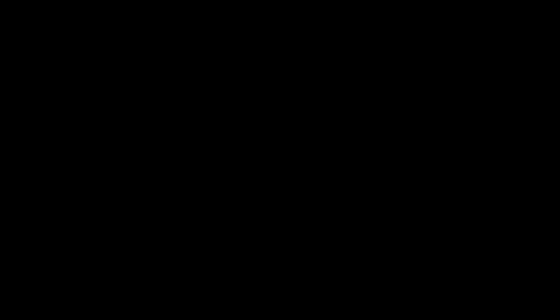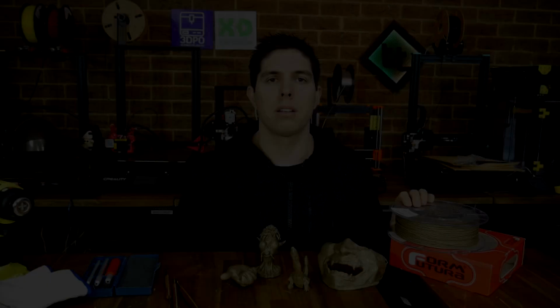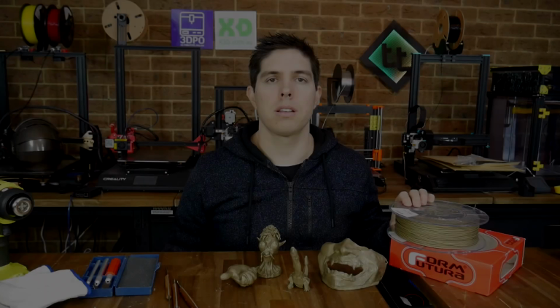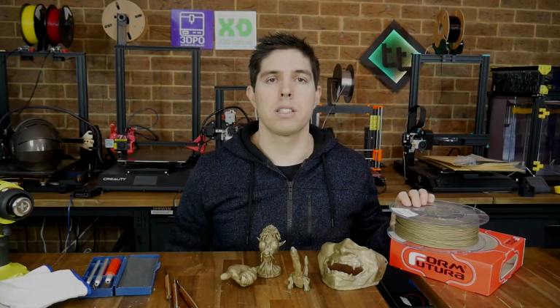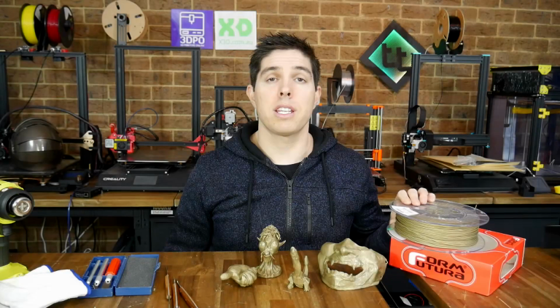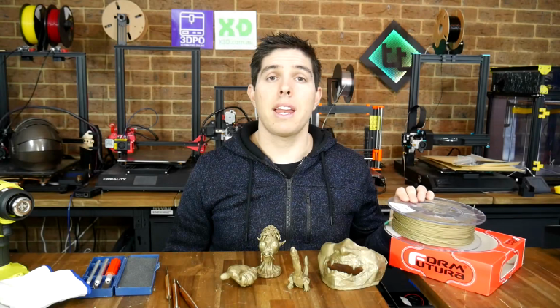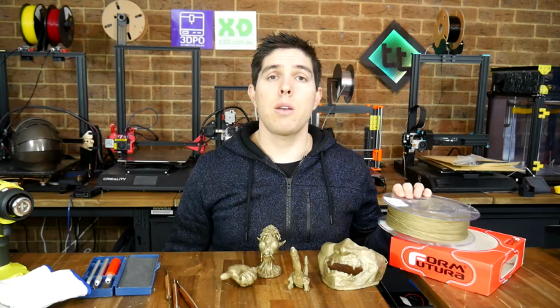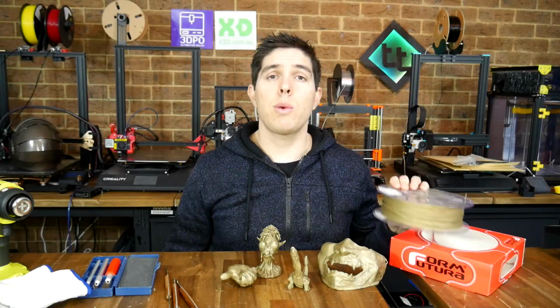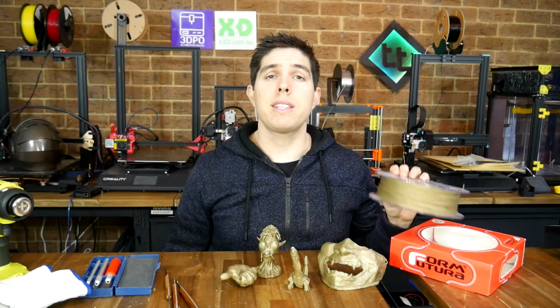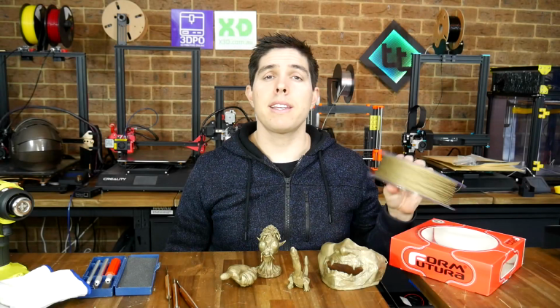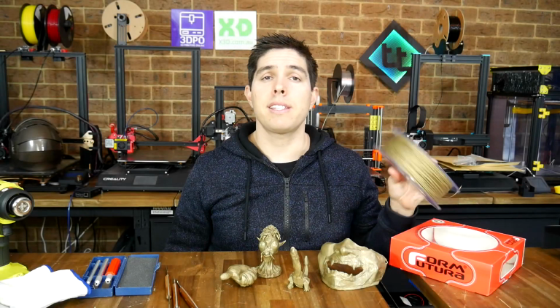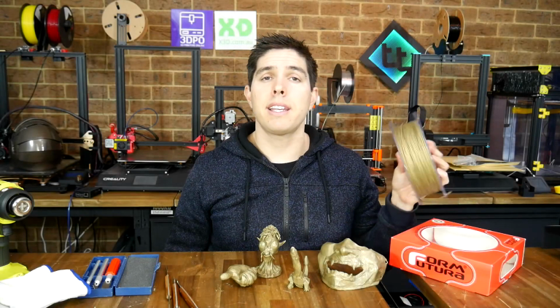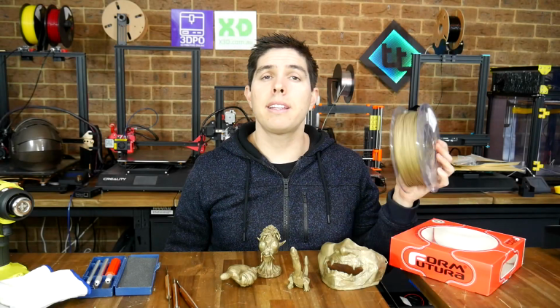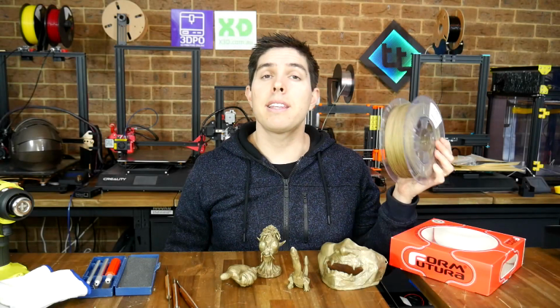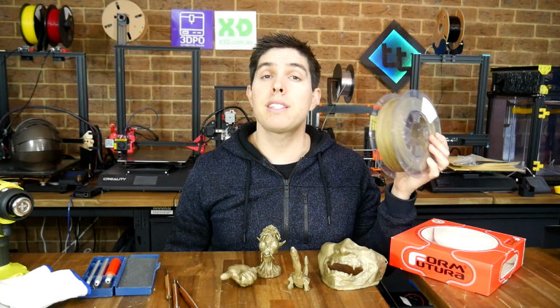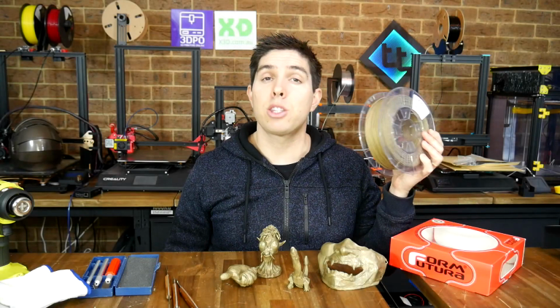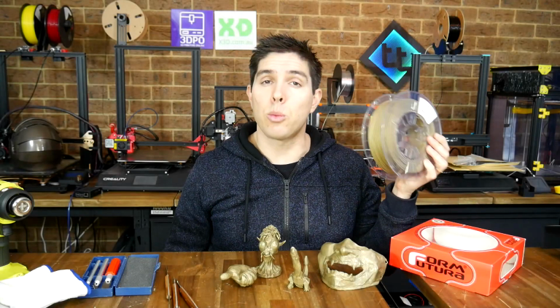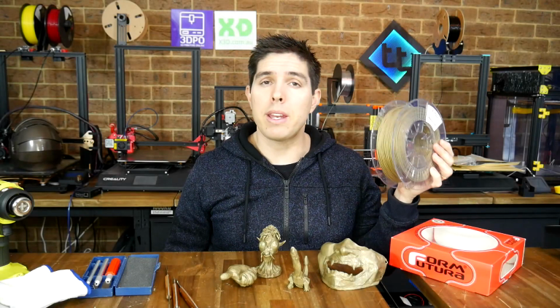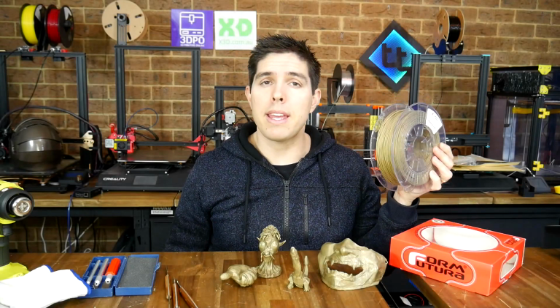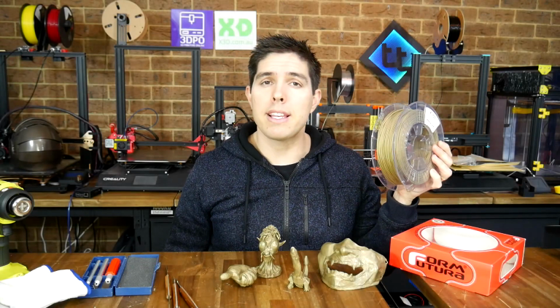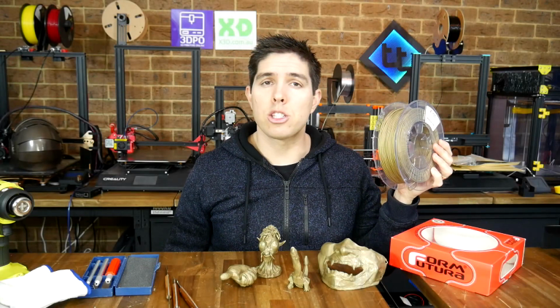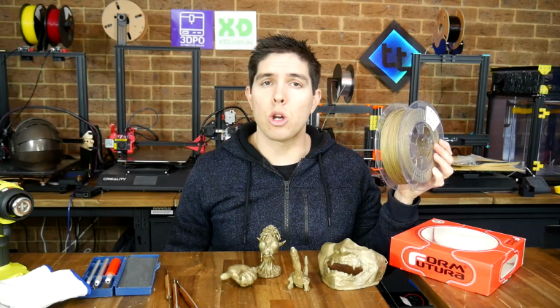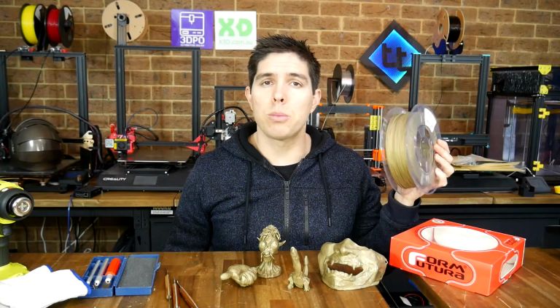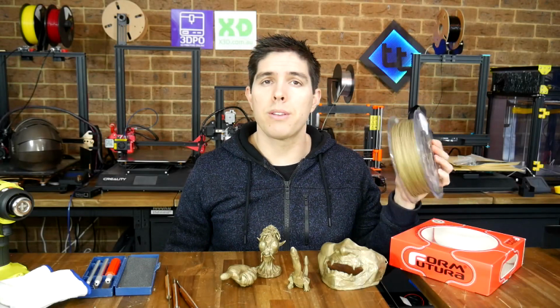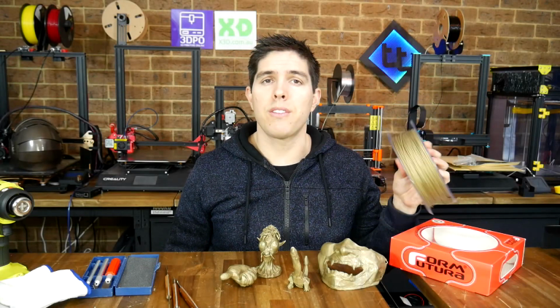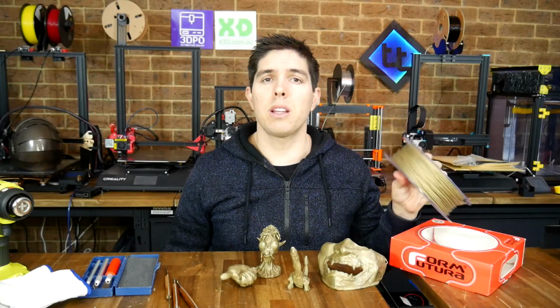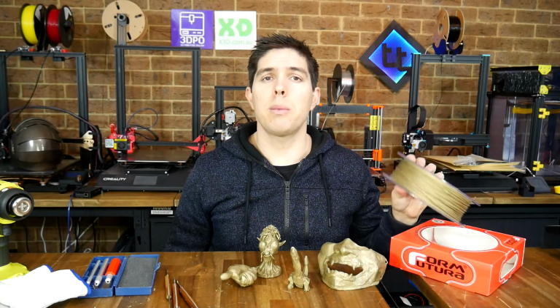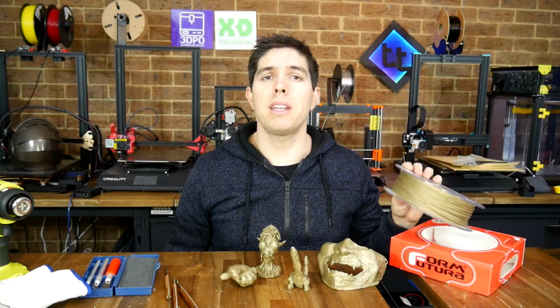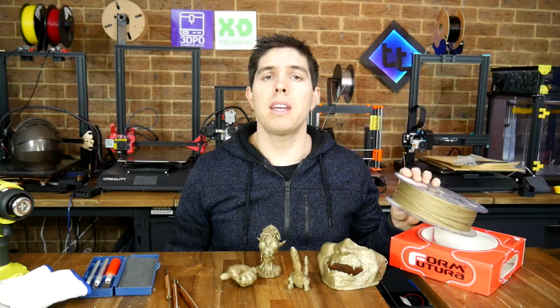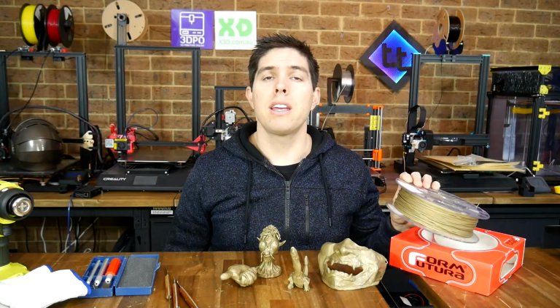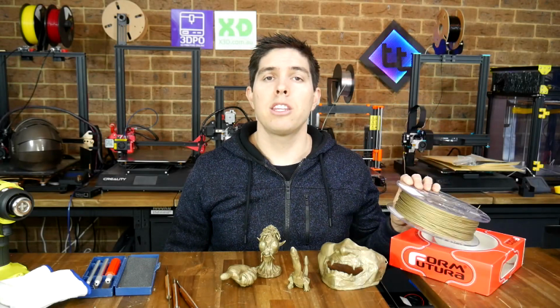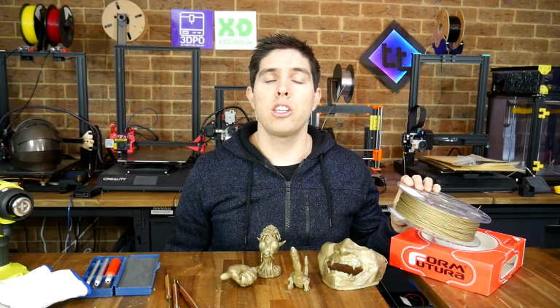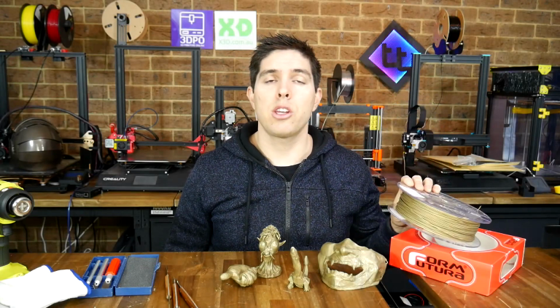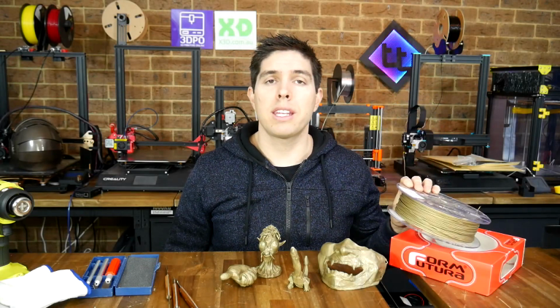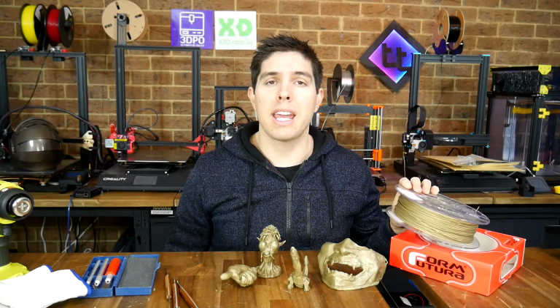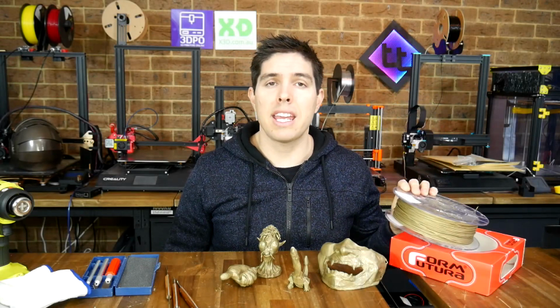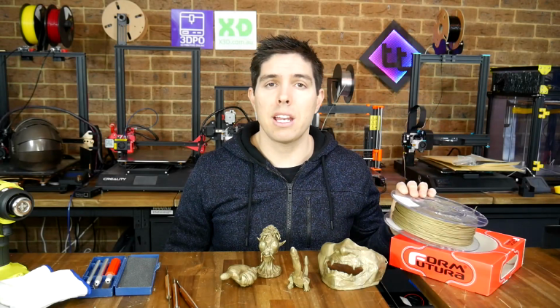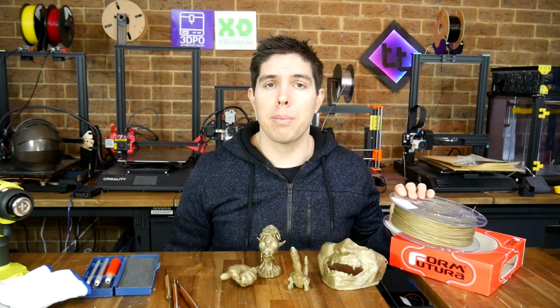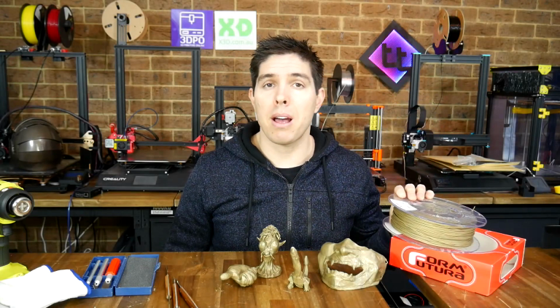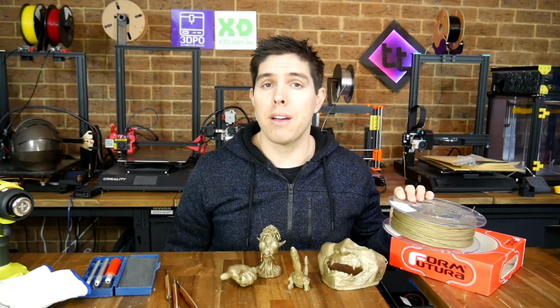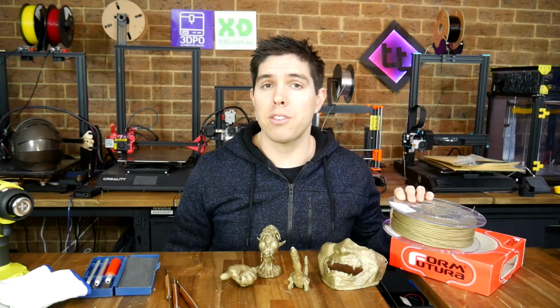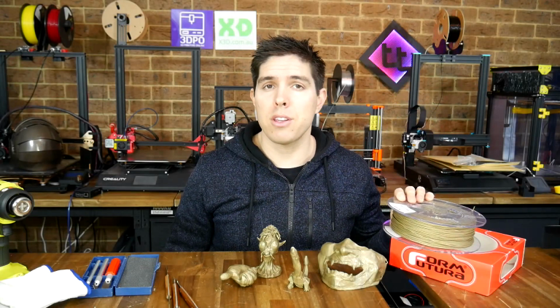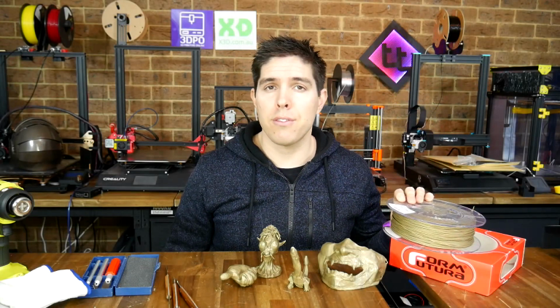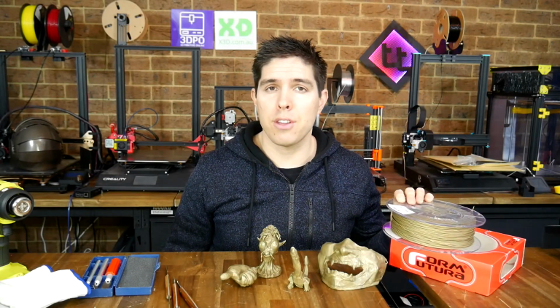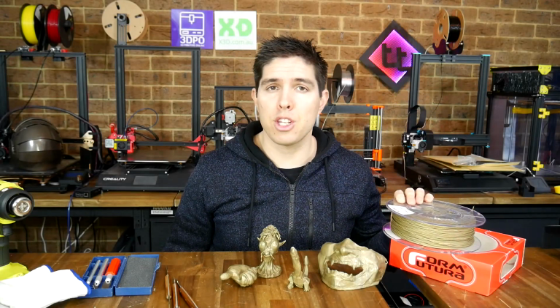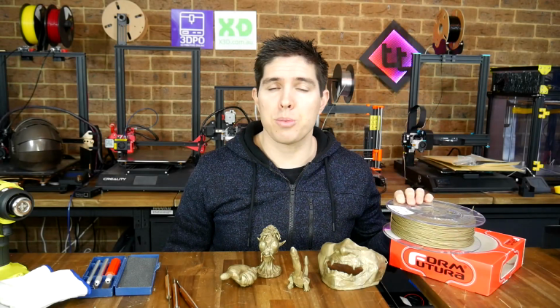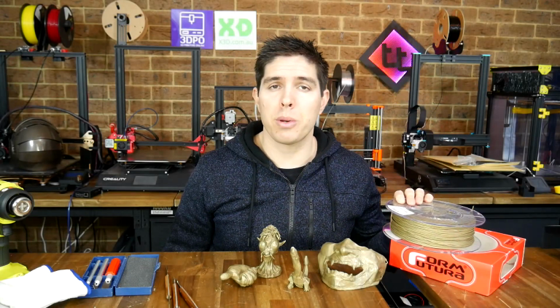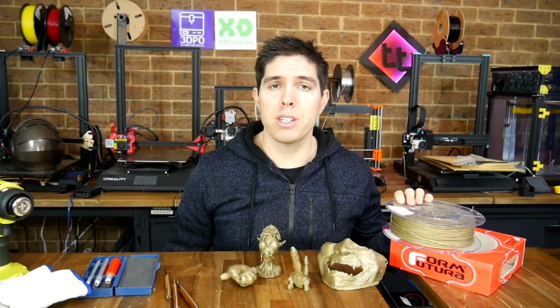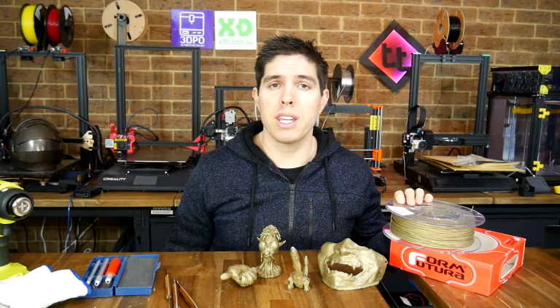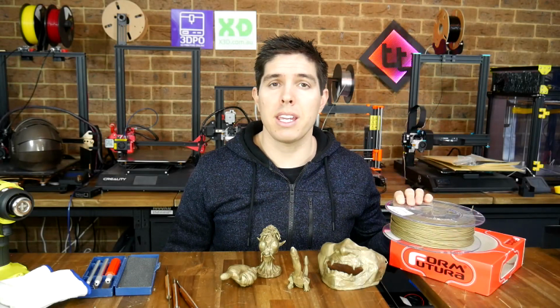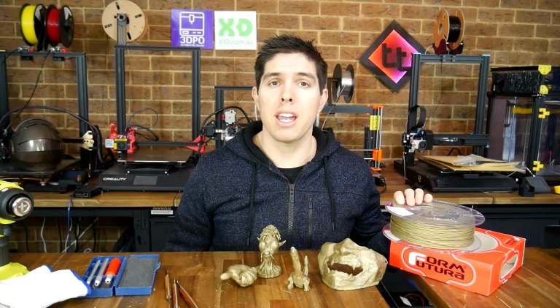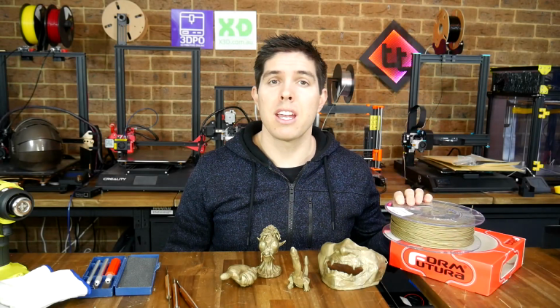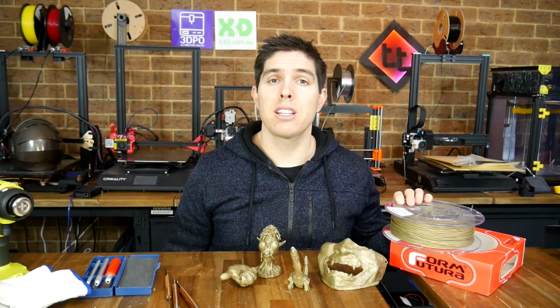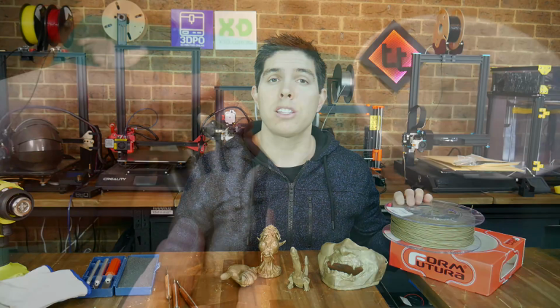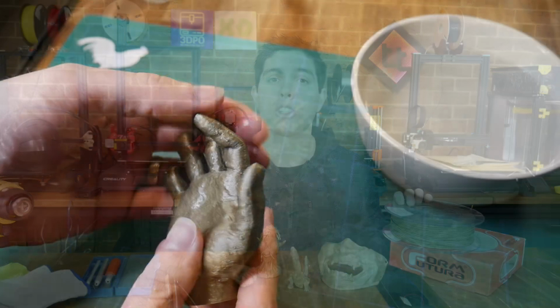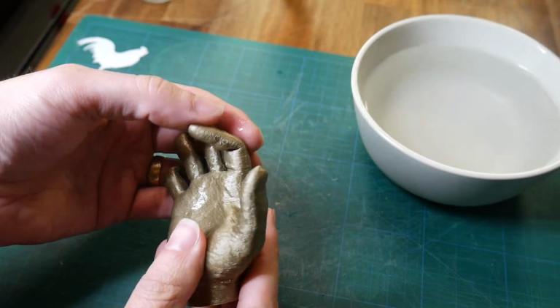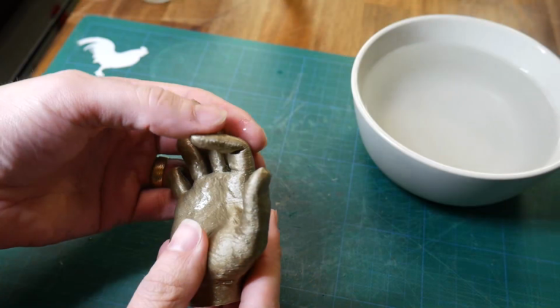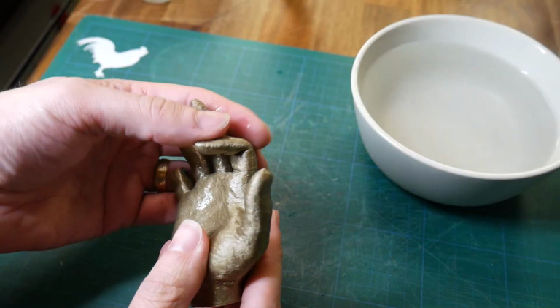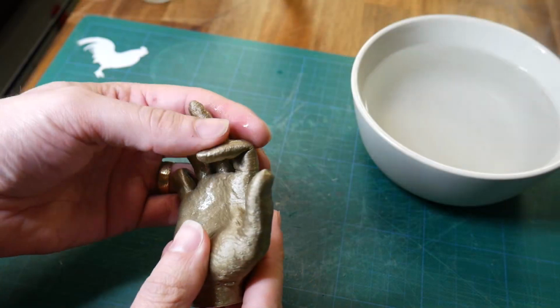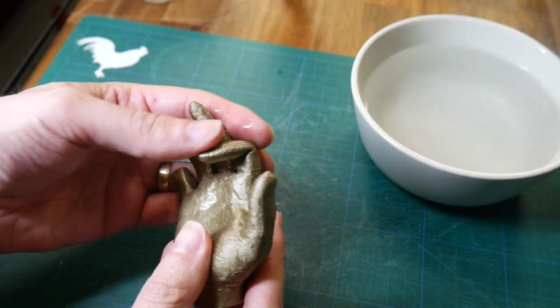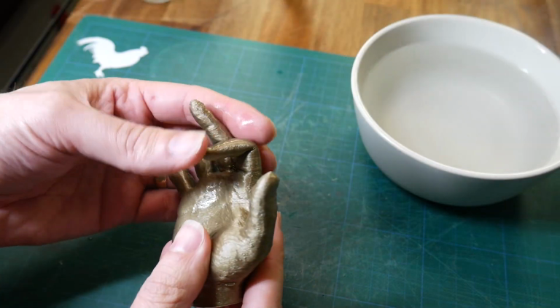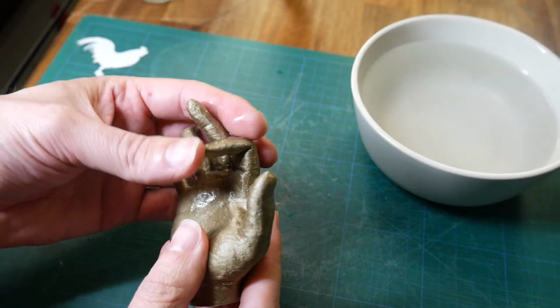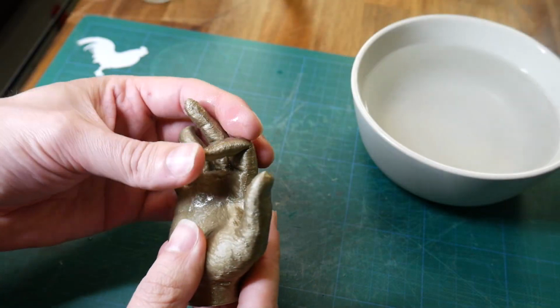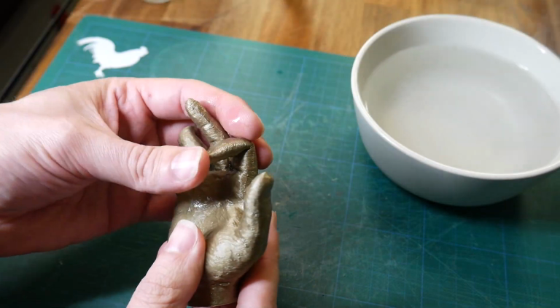Today we're testing this 3D sculpt filament that you can heat up after you finish printing to sculpt it like clay.